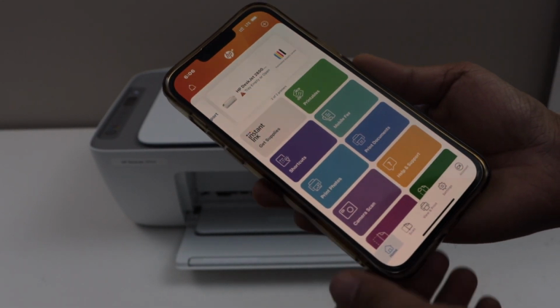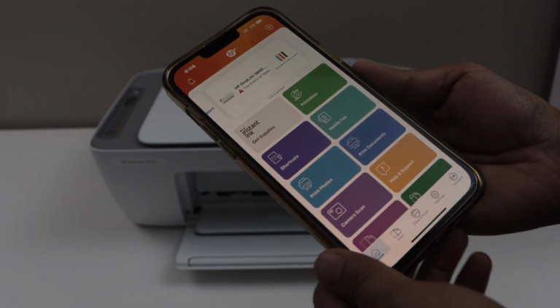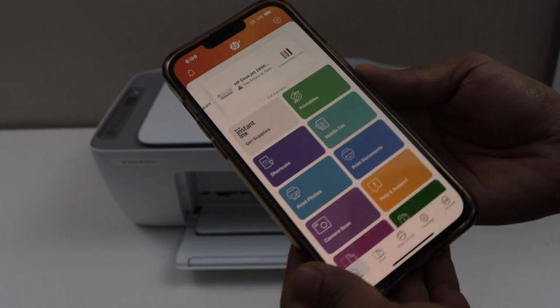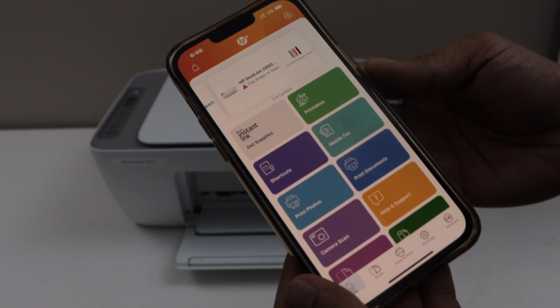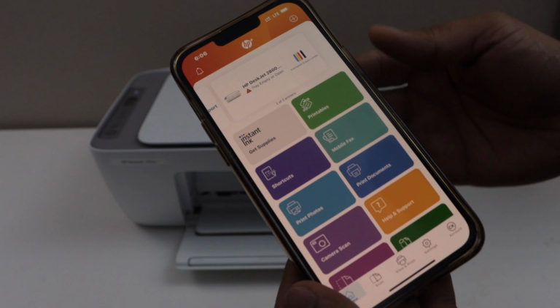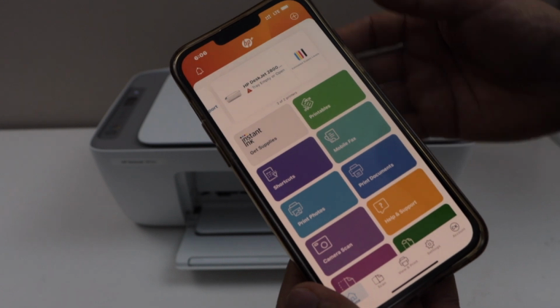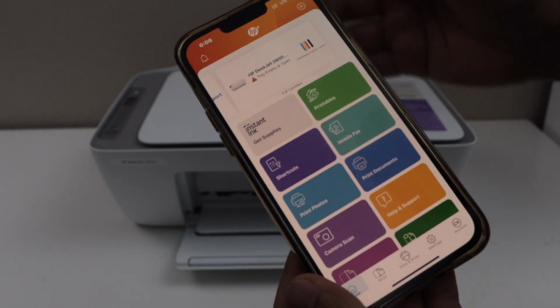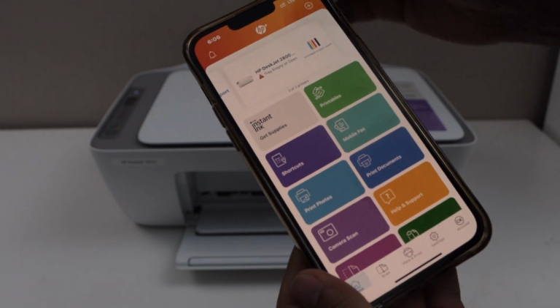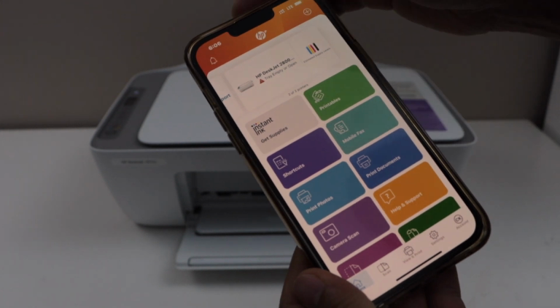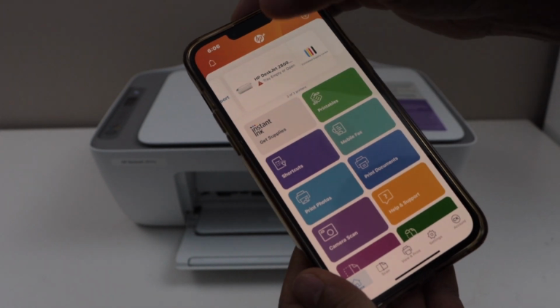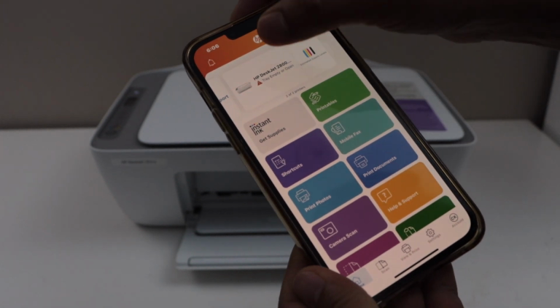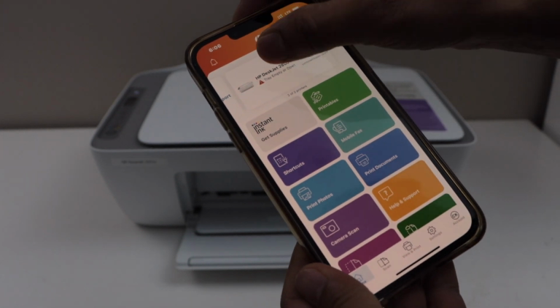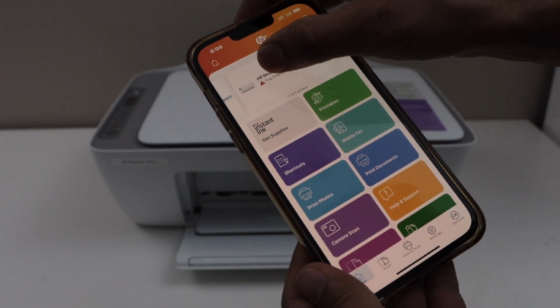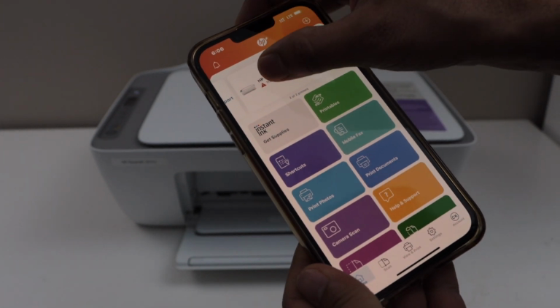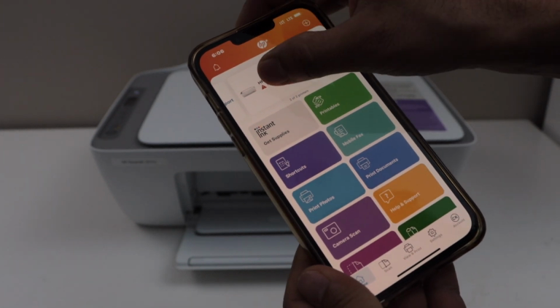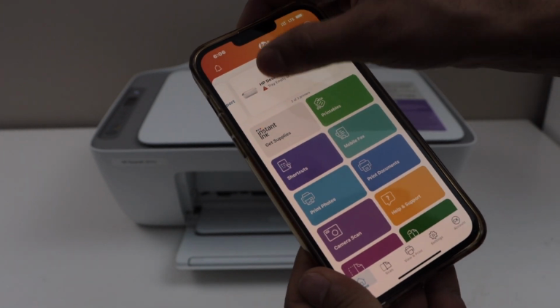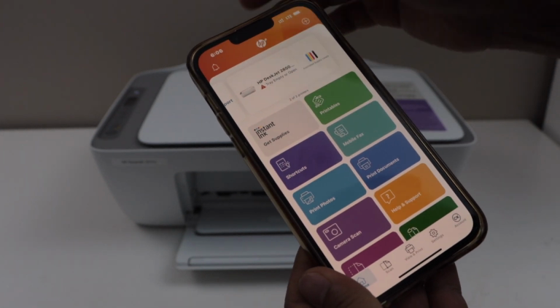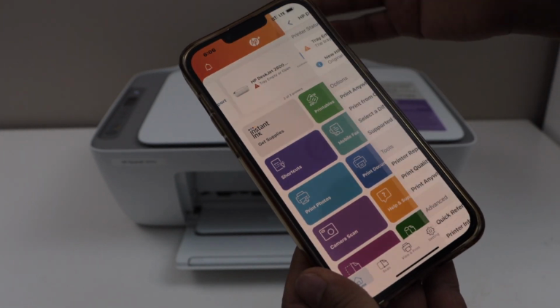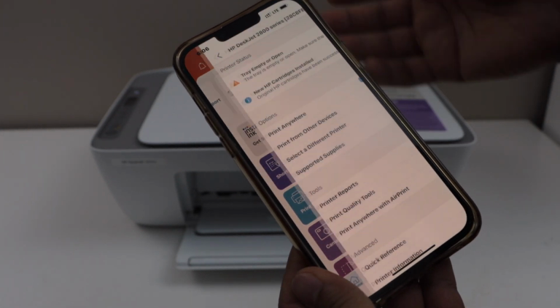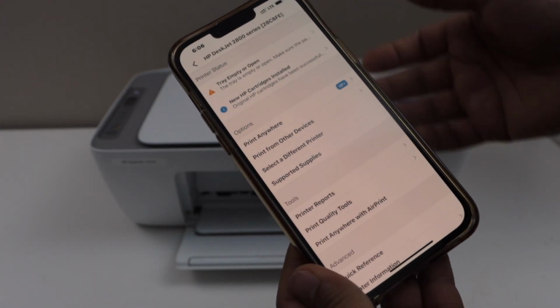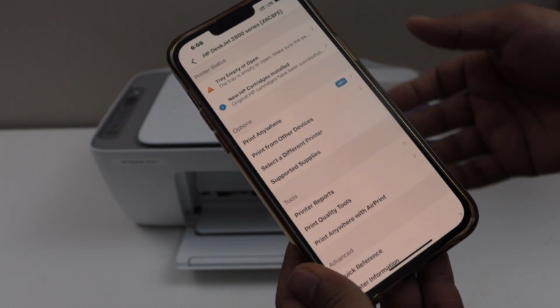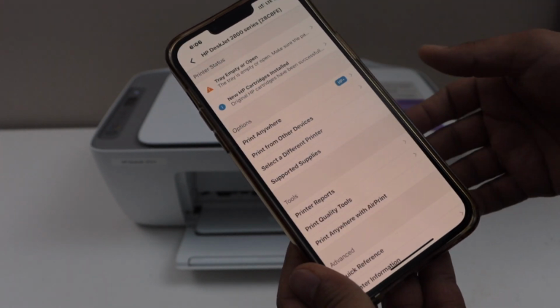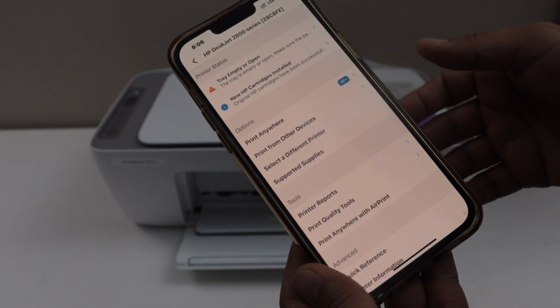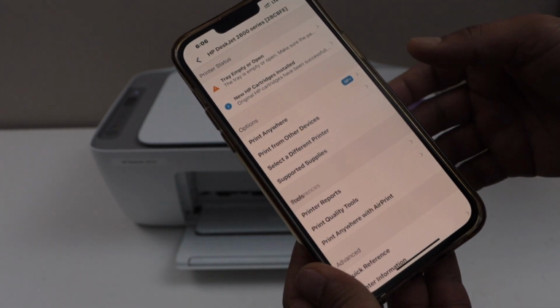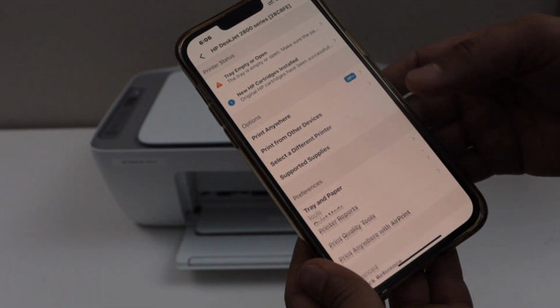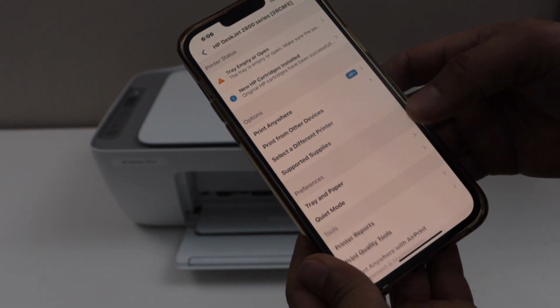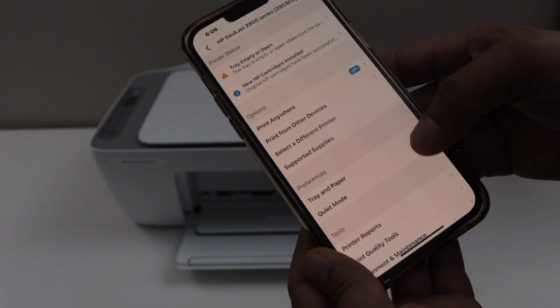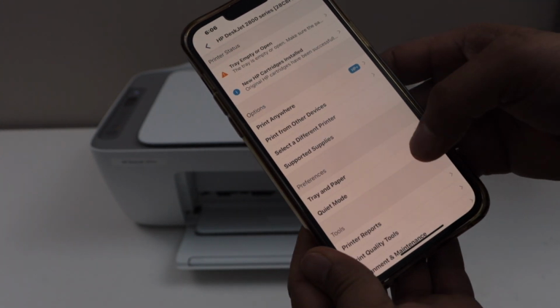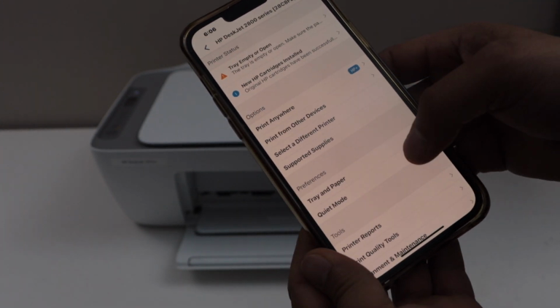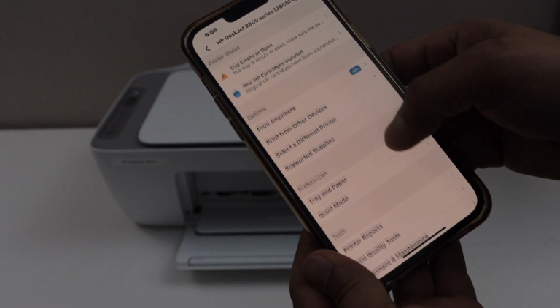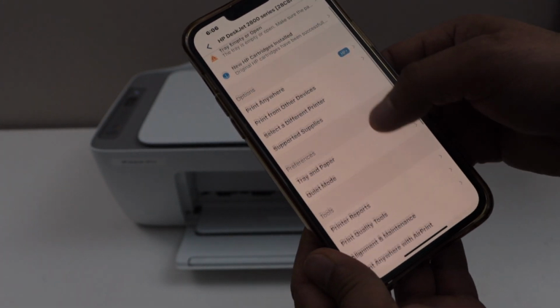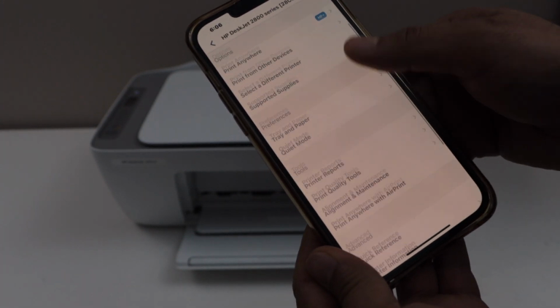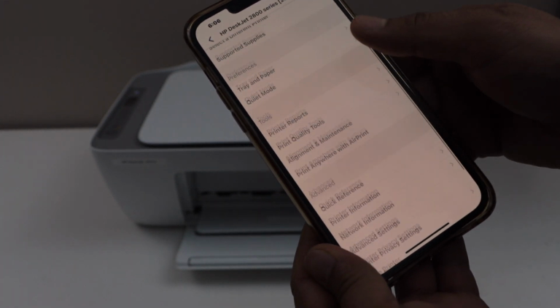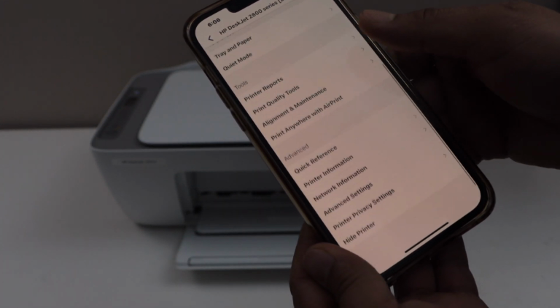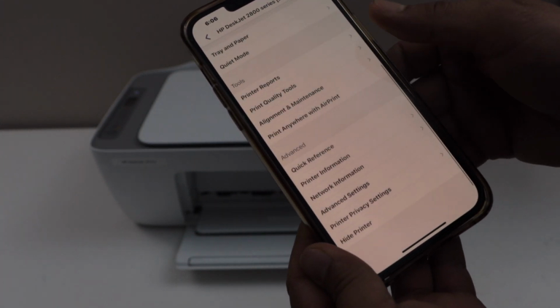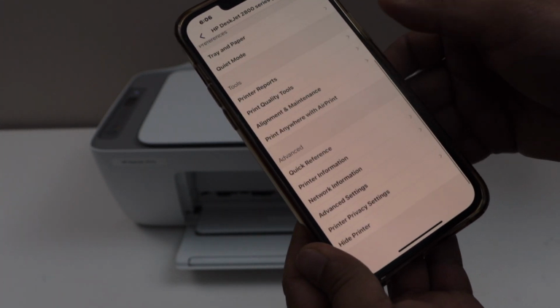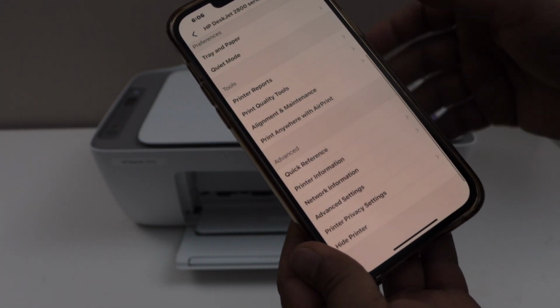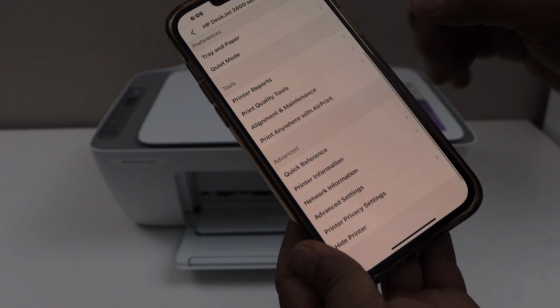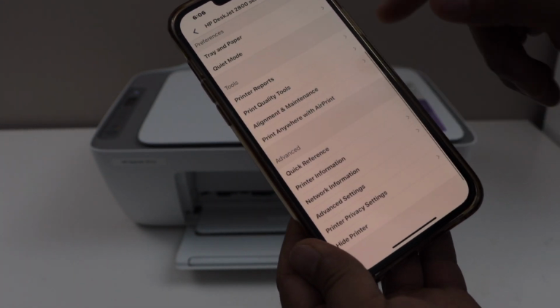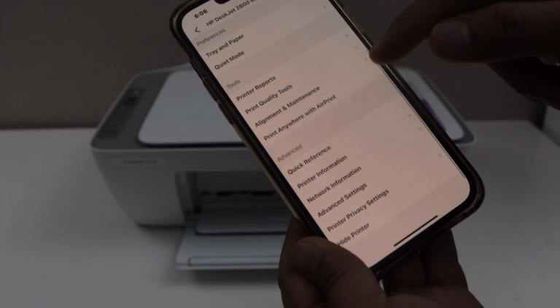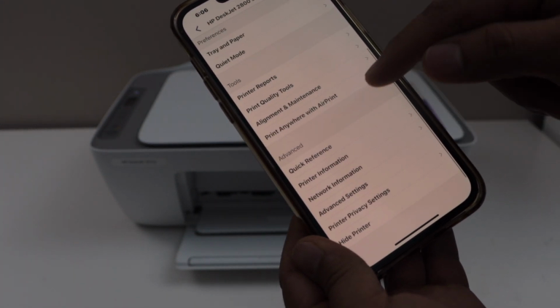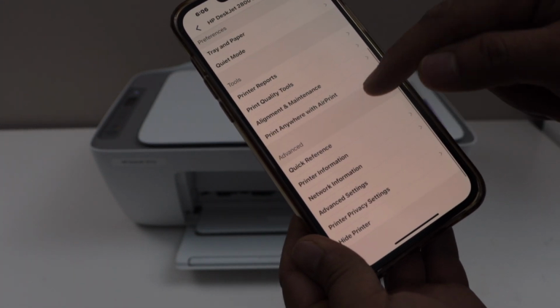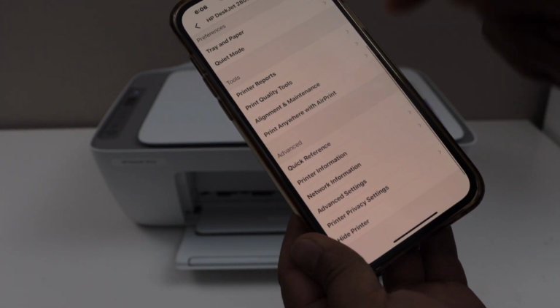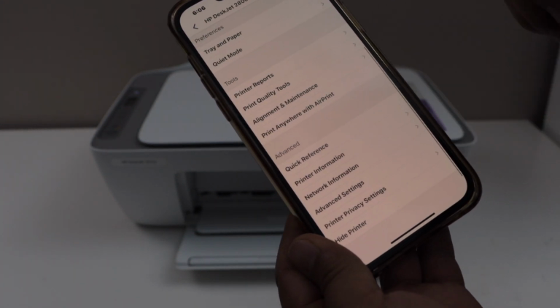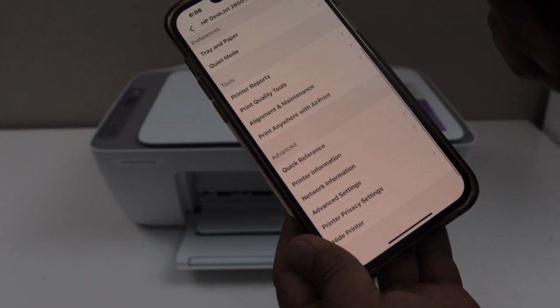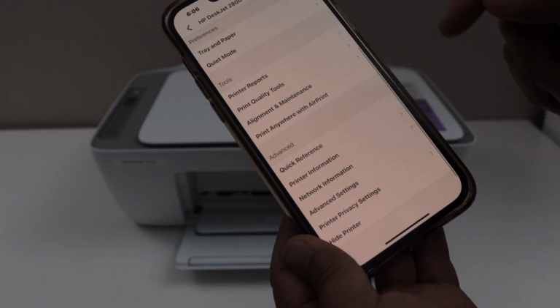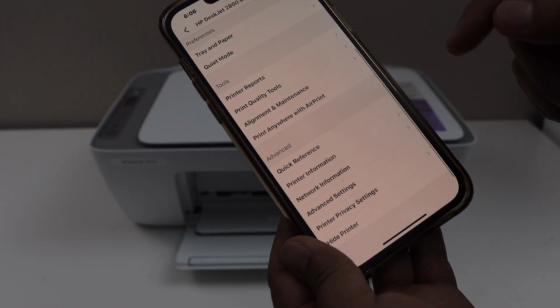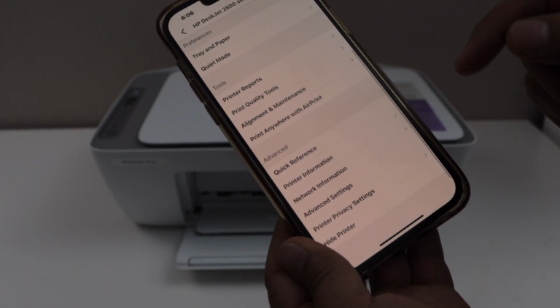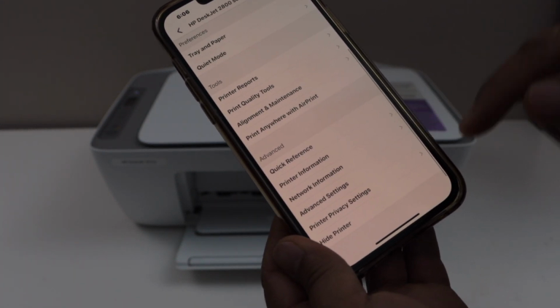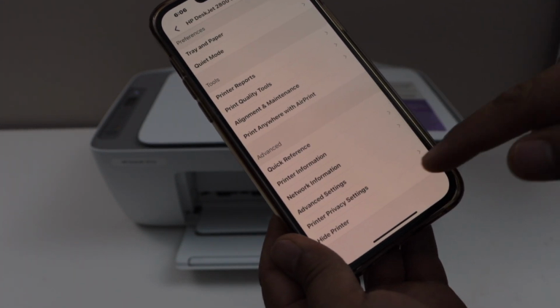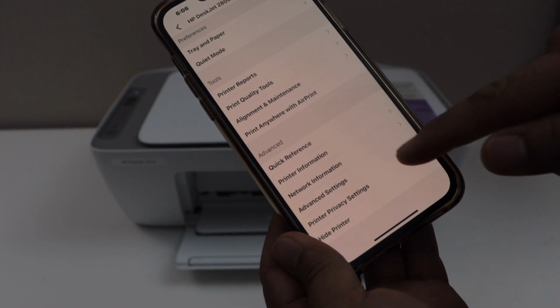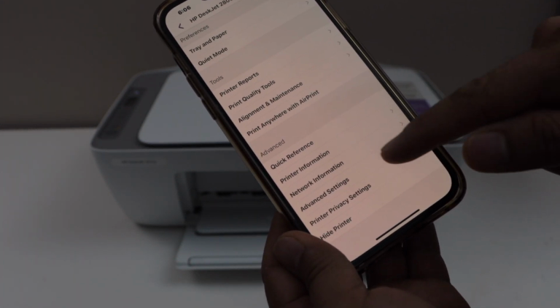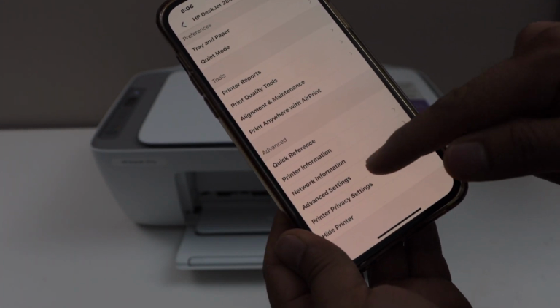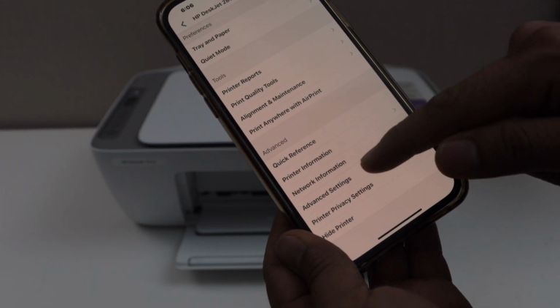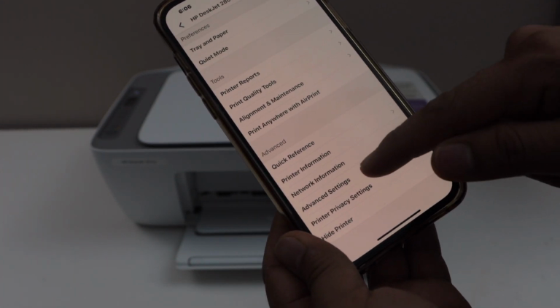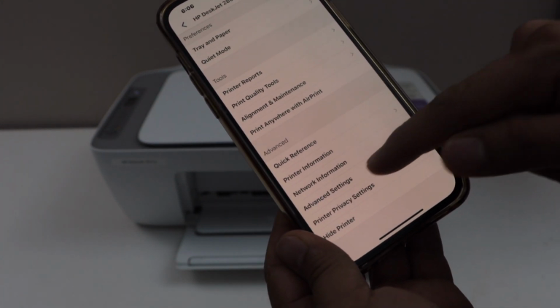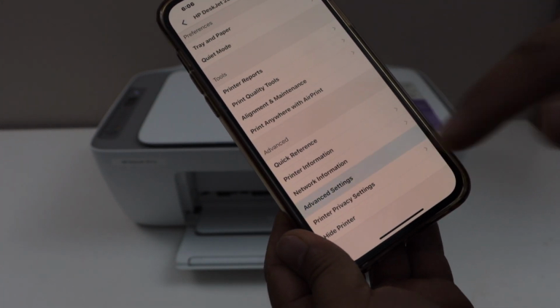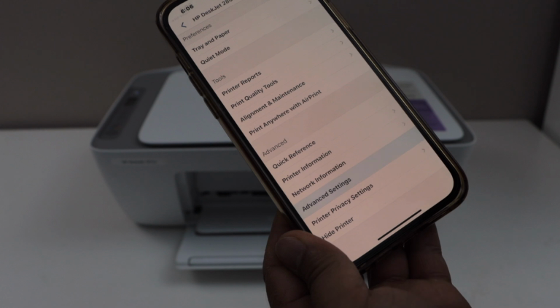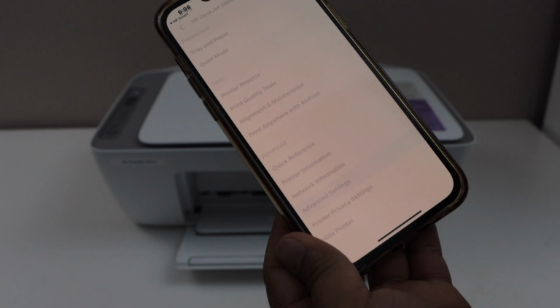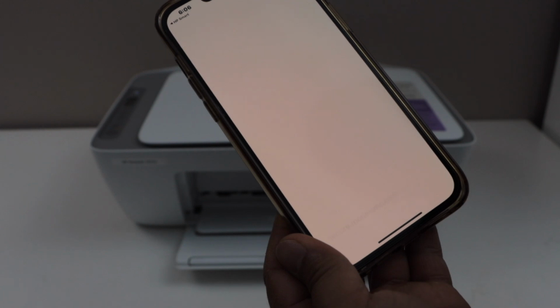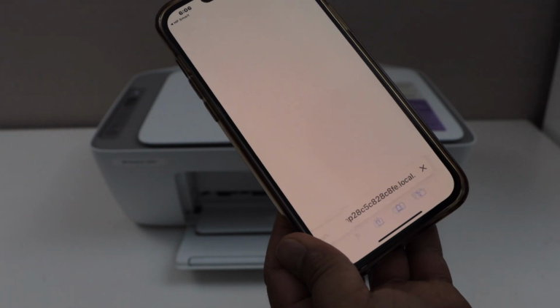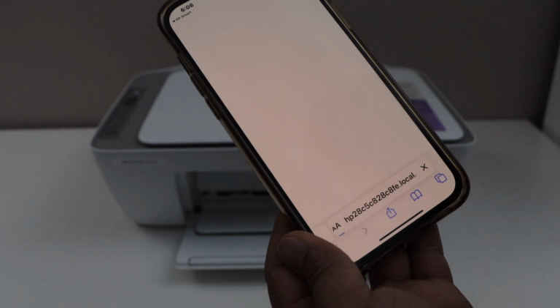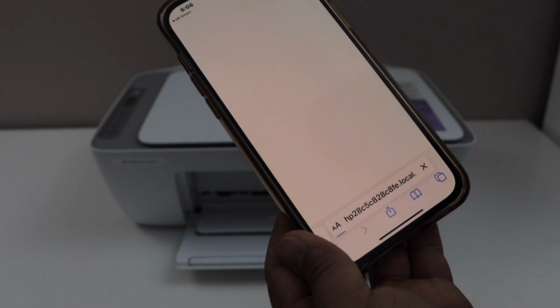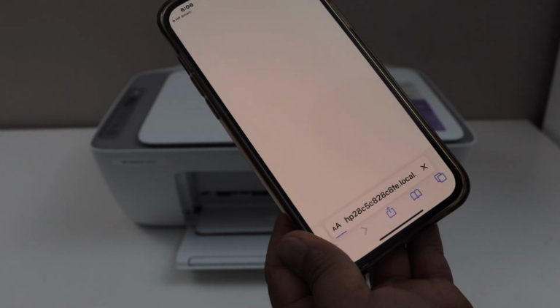In the app, click on the printer icon. Look for the advanced setting and select advanced setting in there.